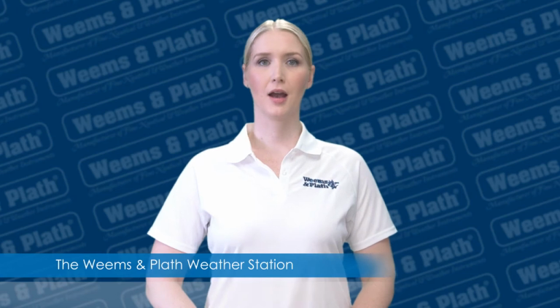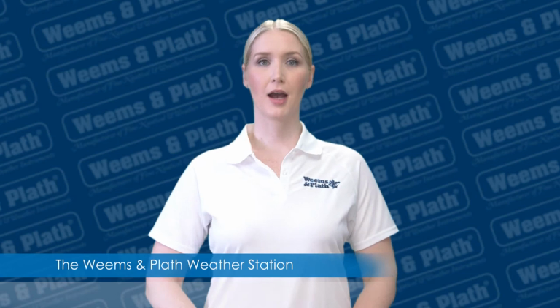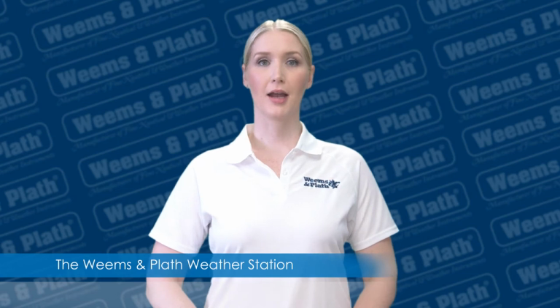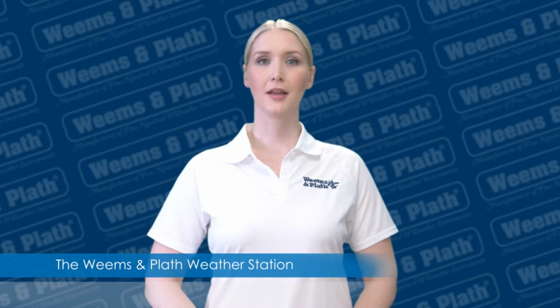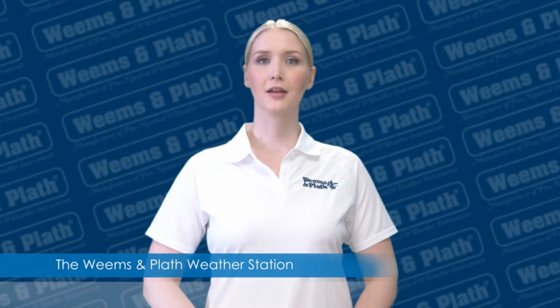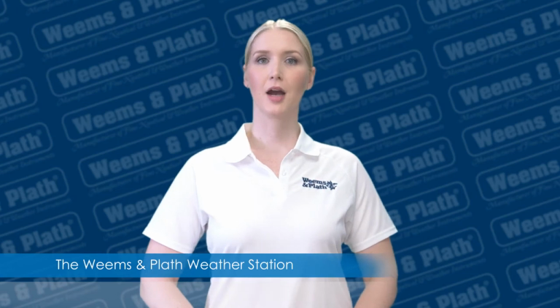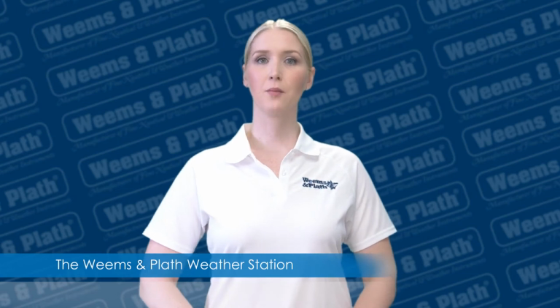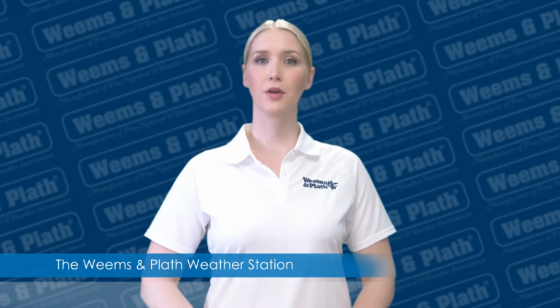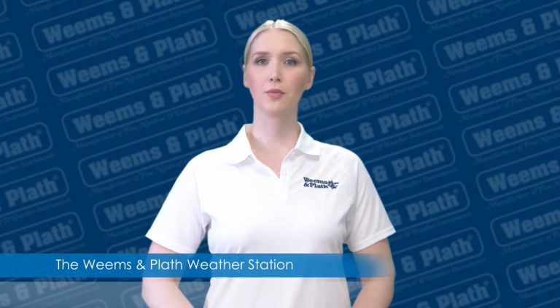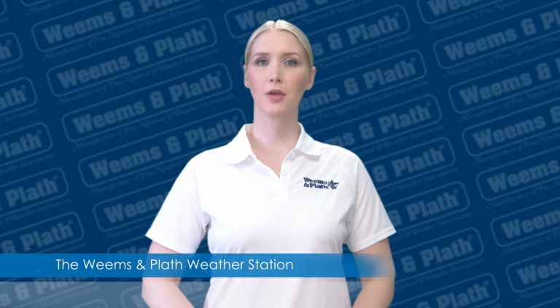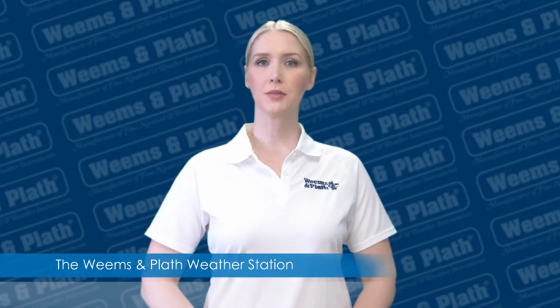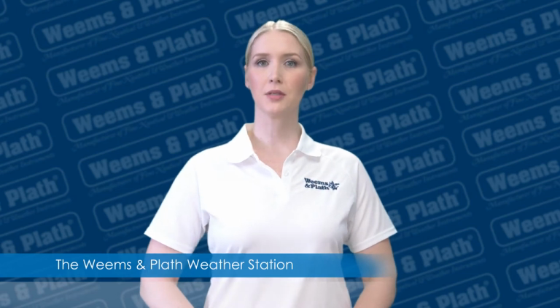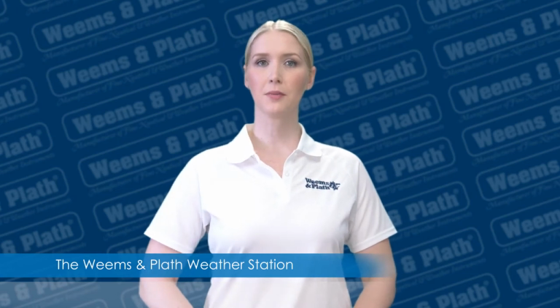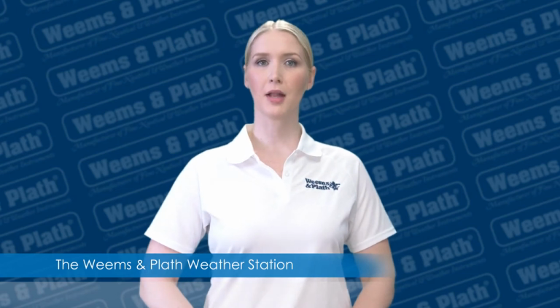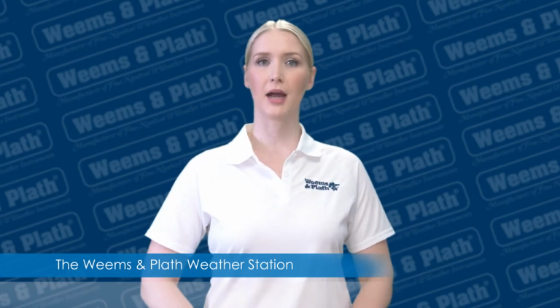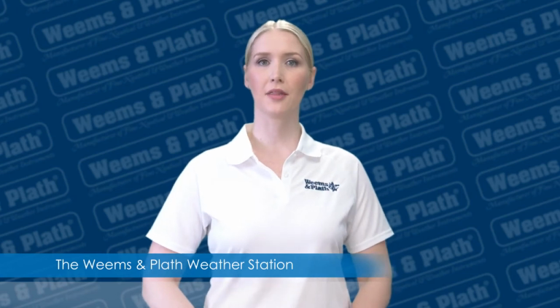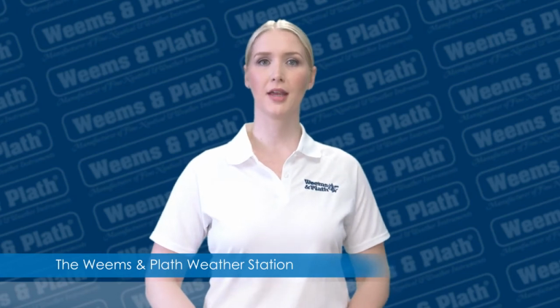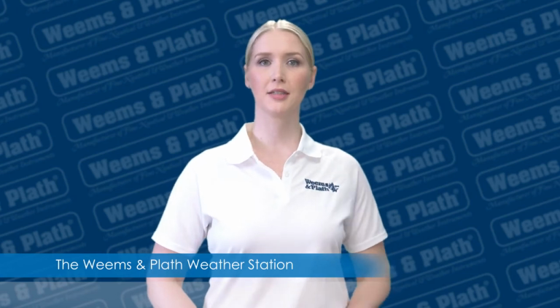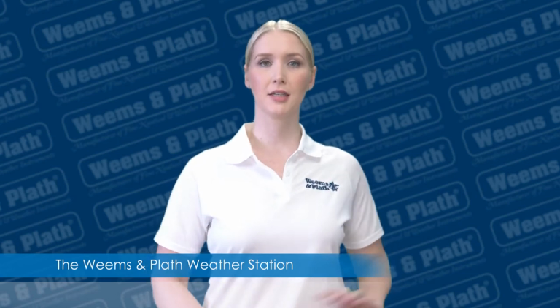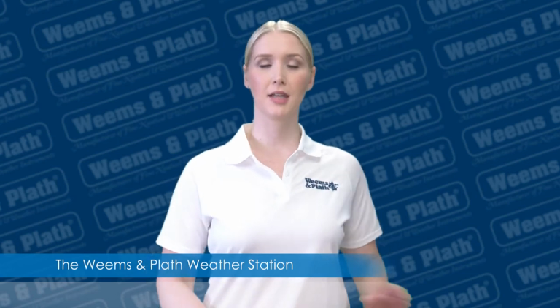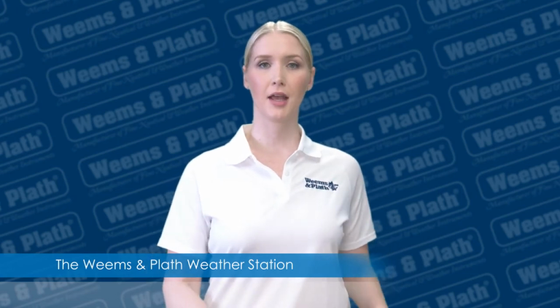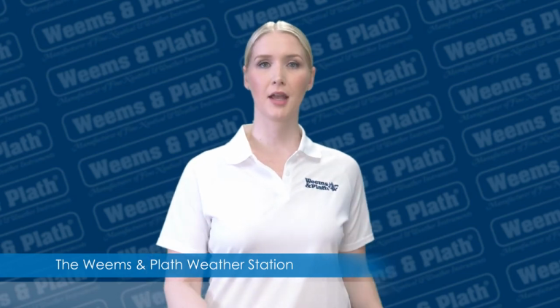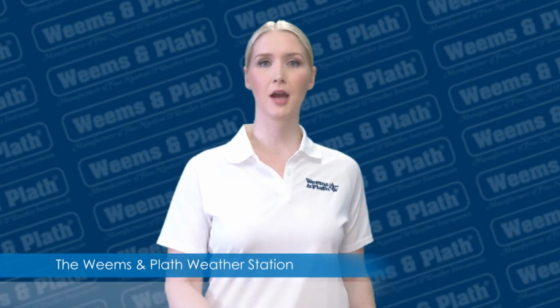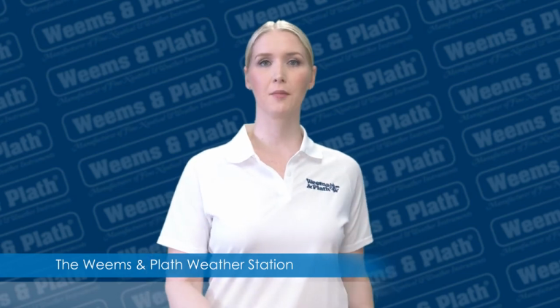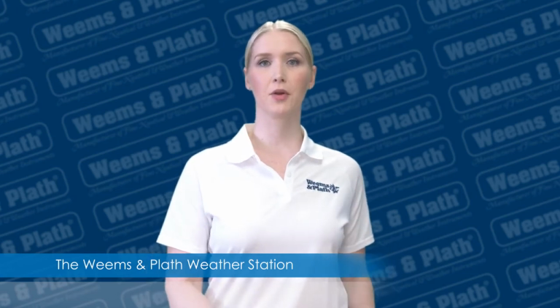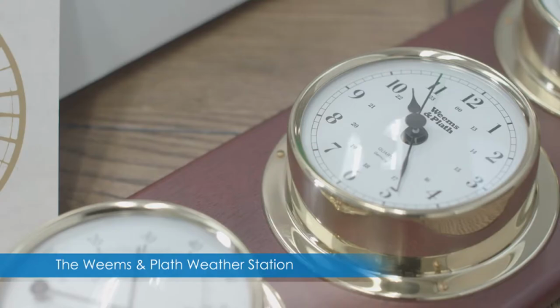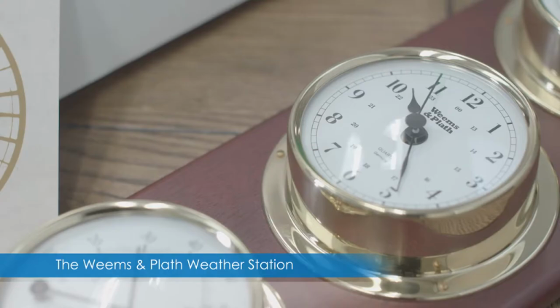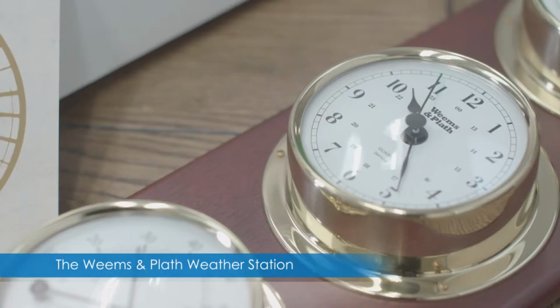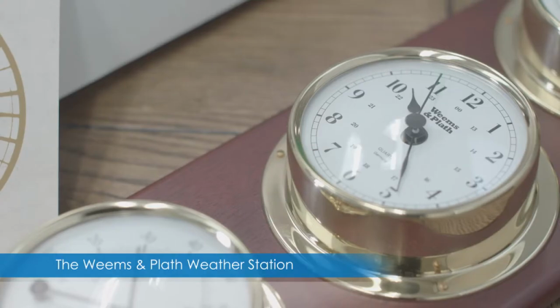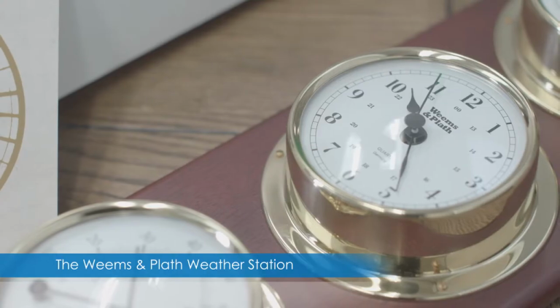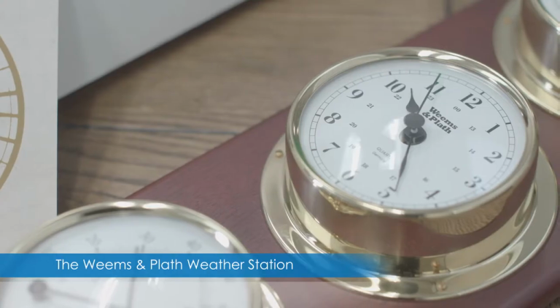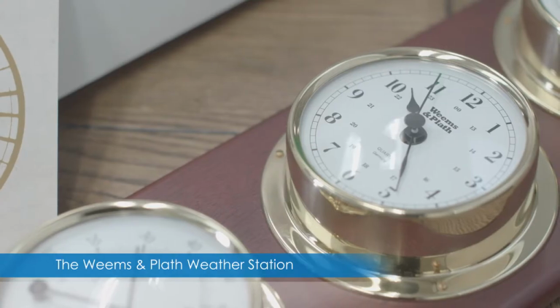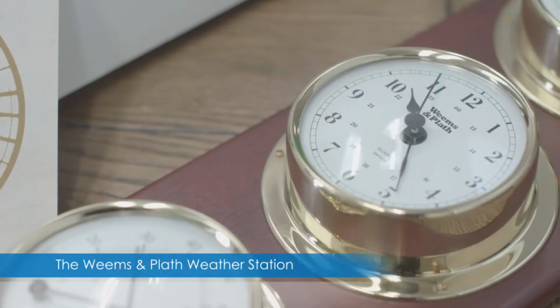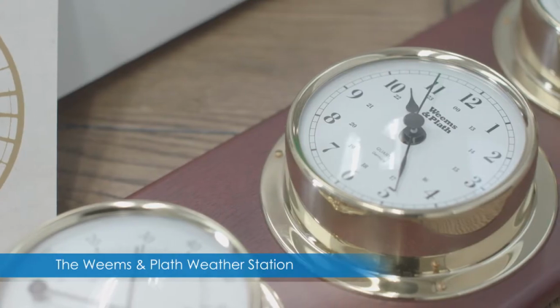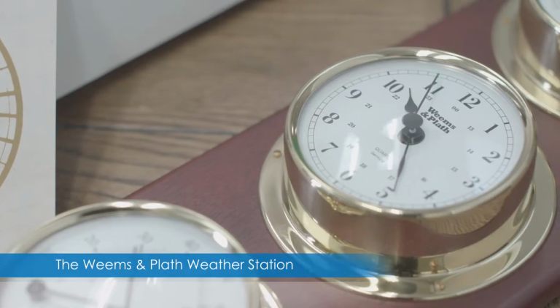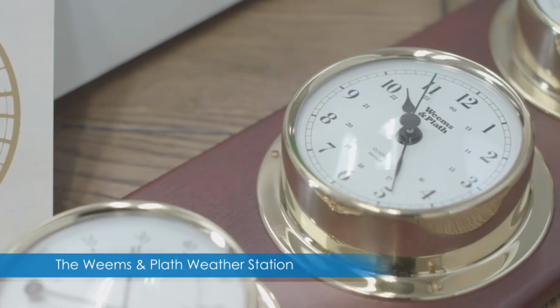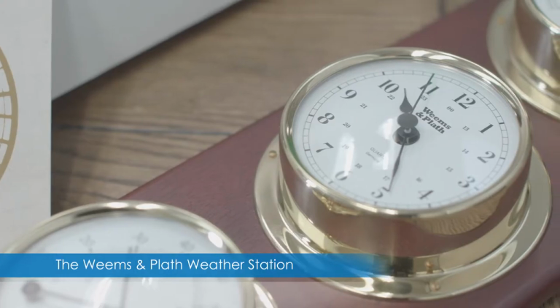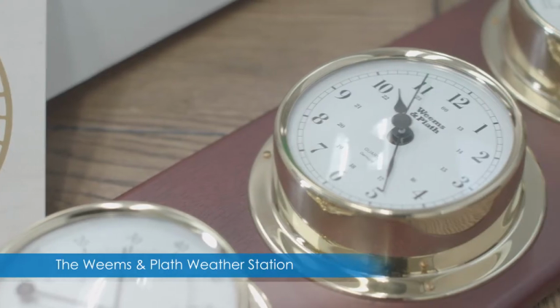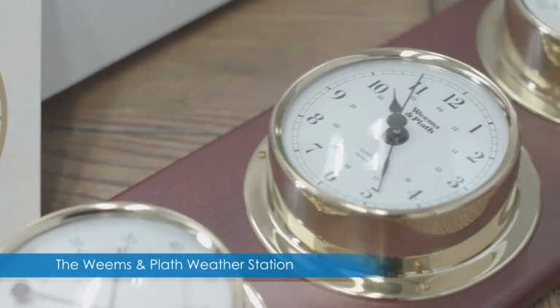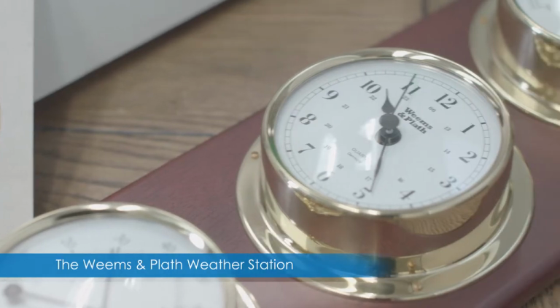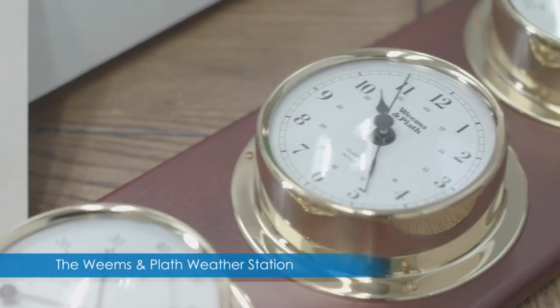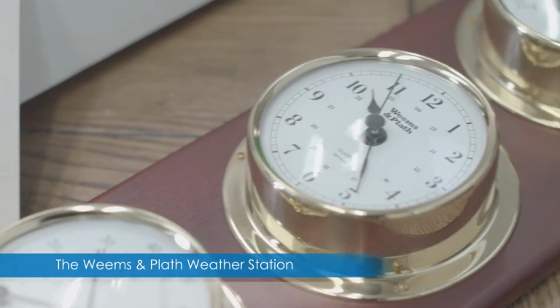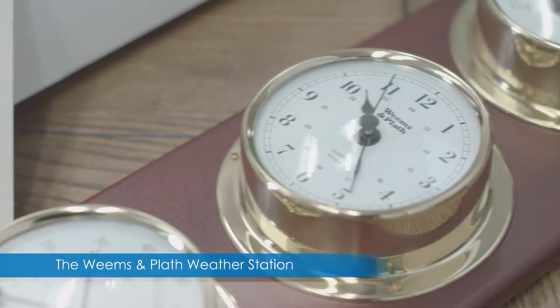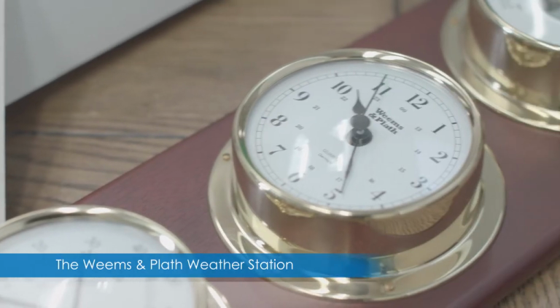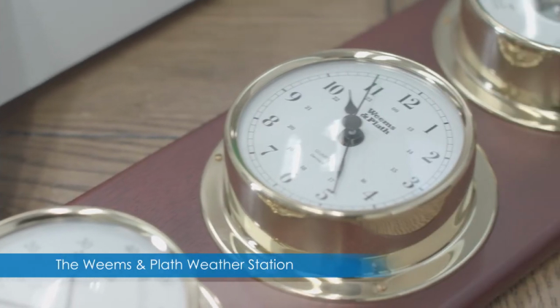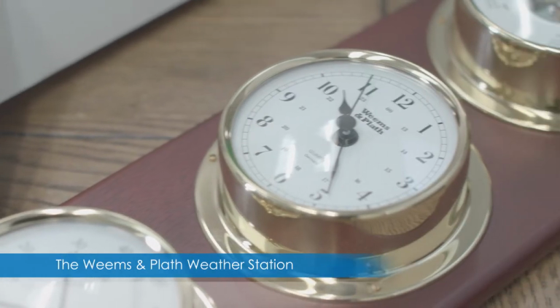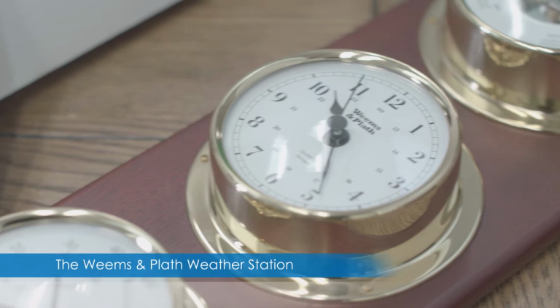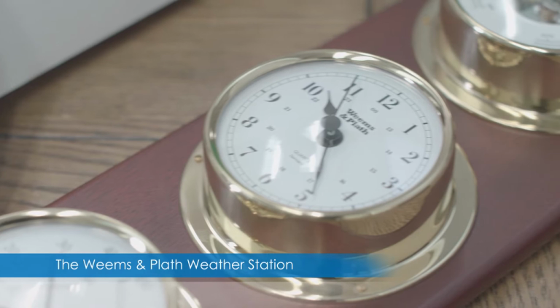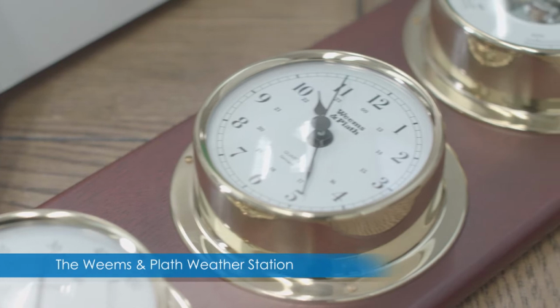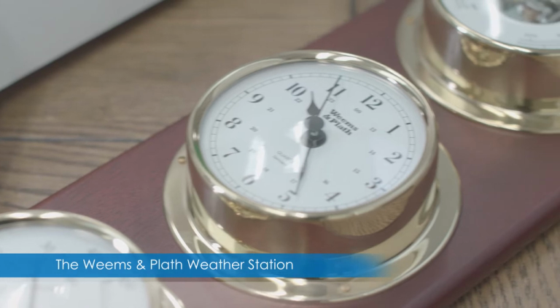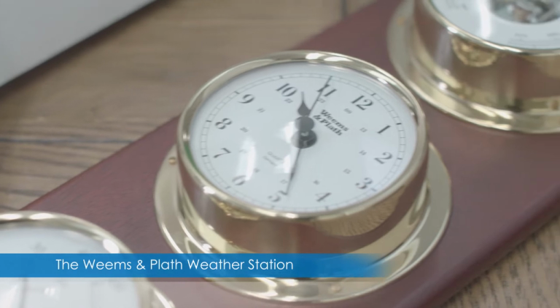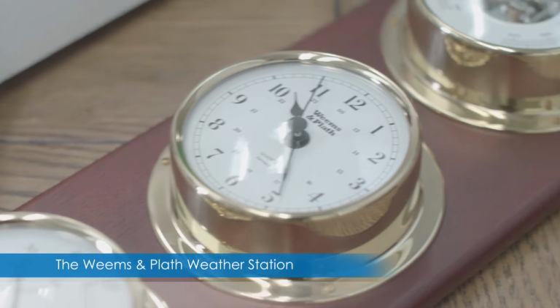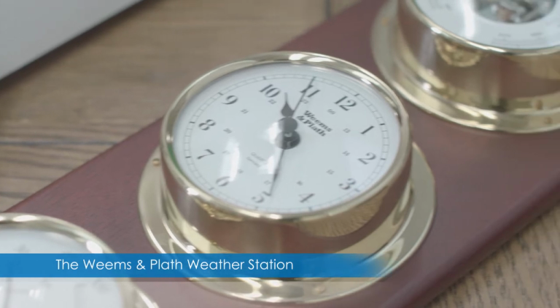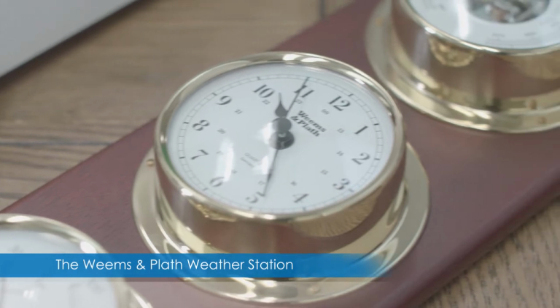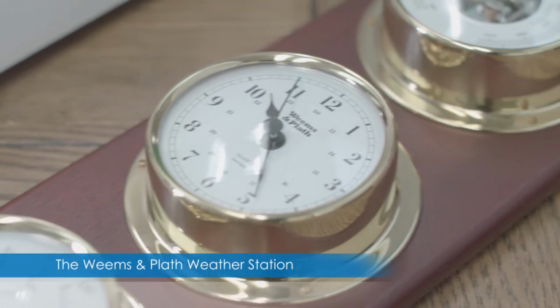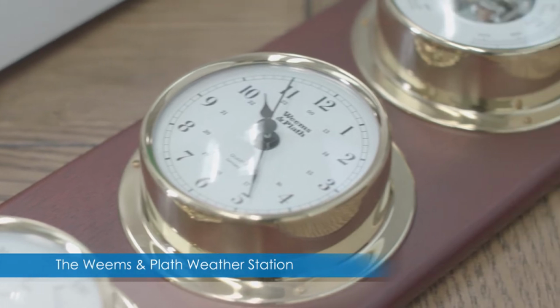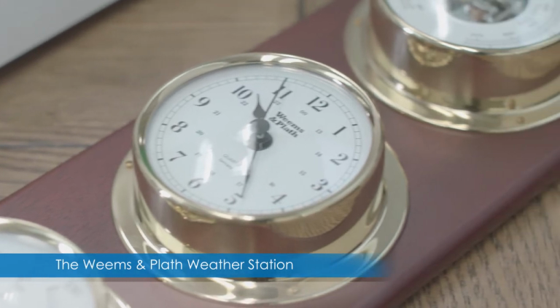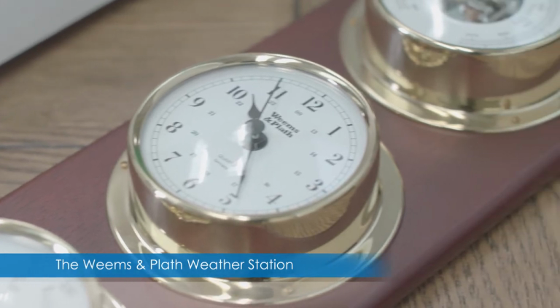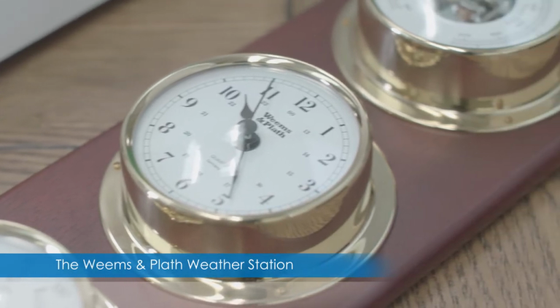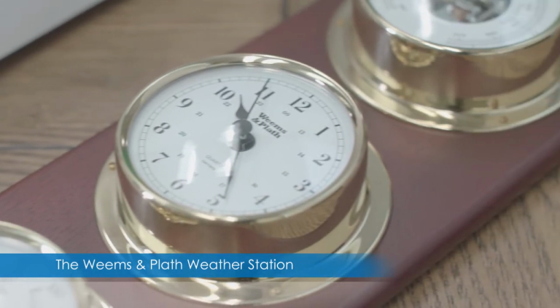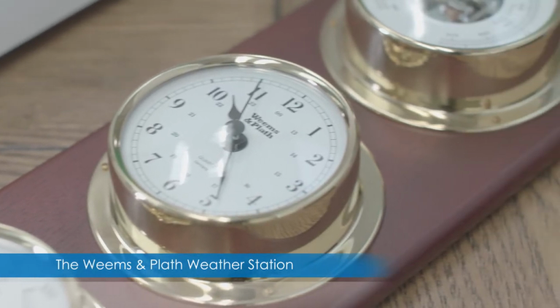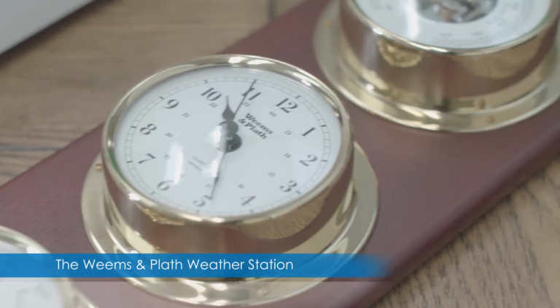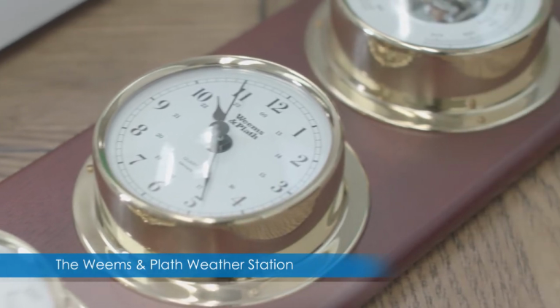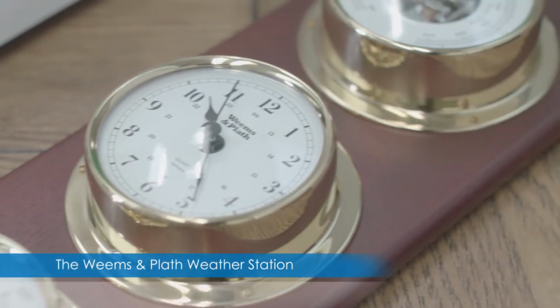Hi, I'm with Weems and Plath and today I'm going to show you what comes in the box when you purchase our popular weather station.